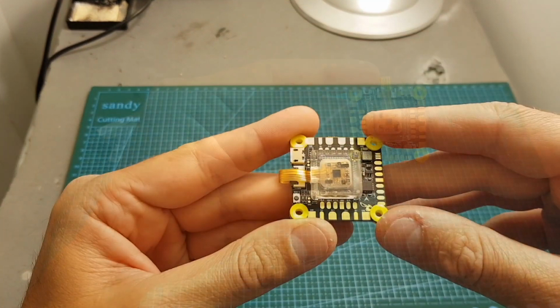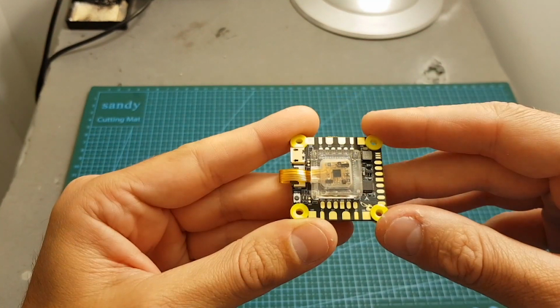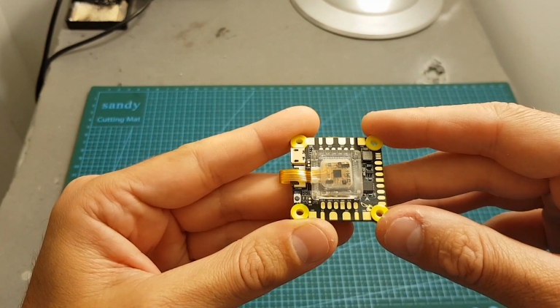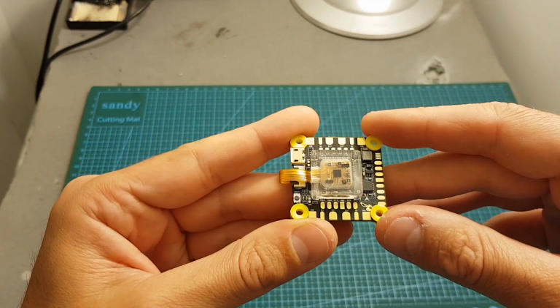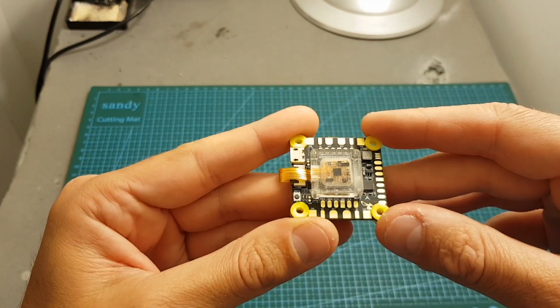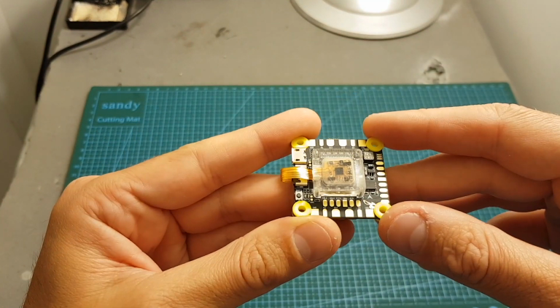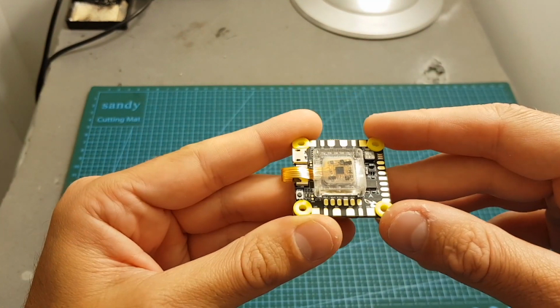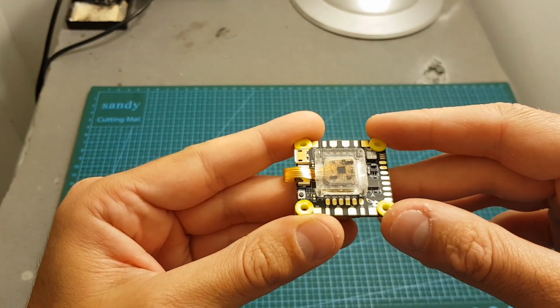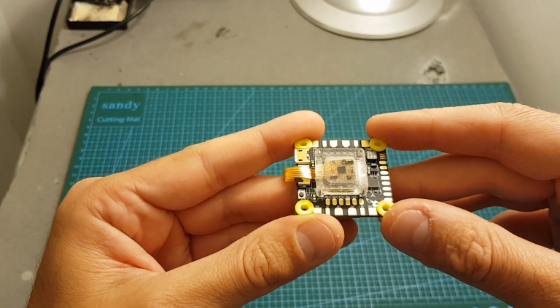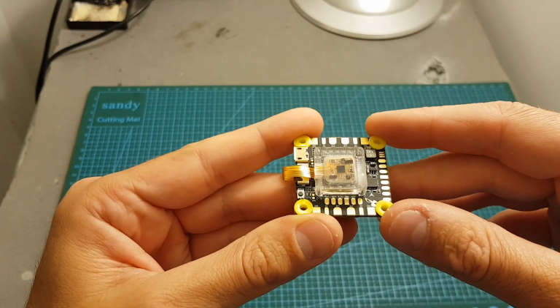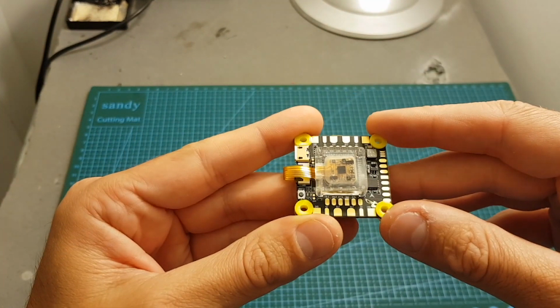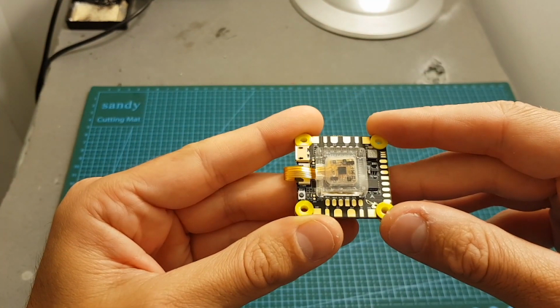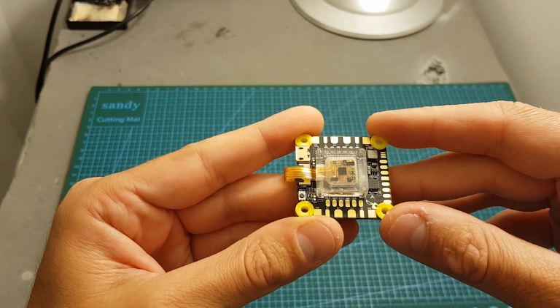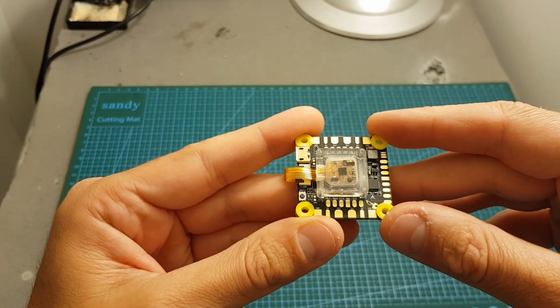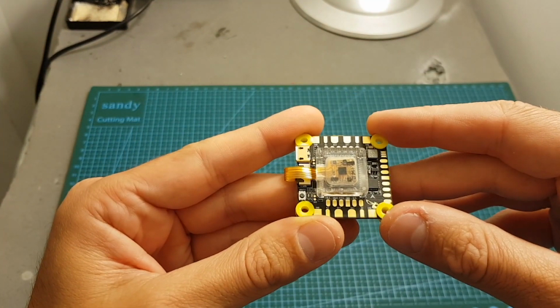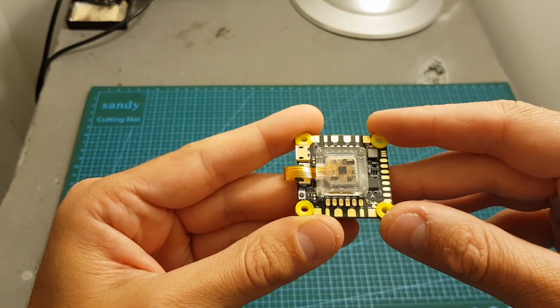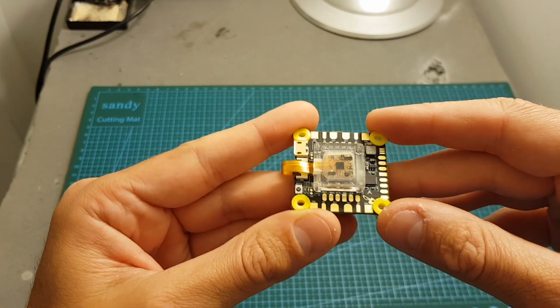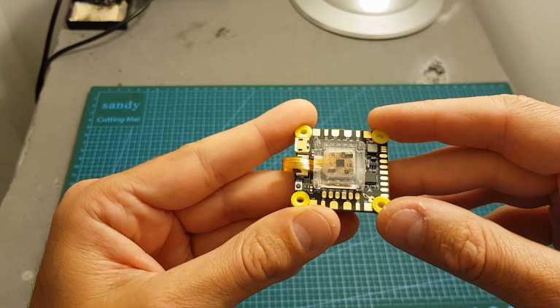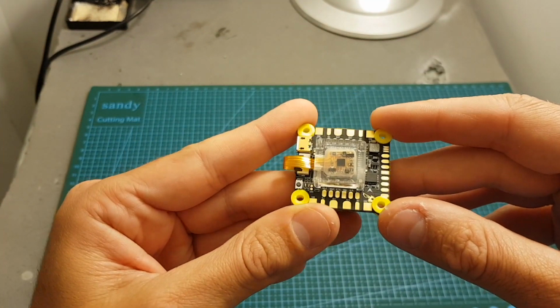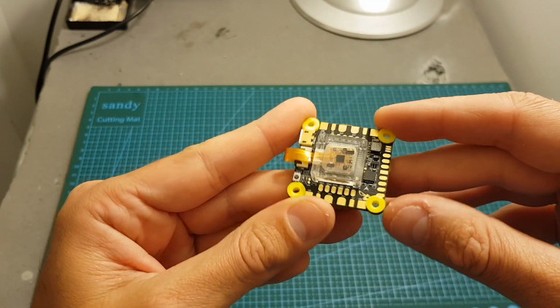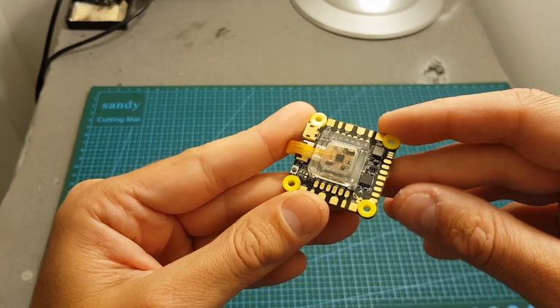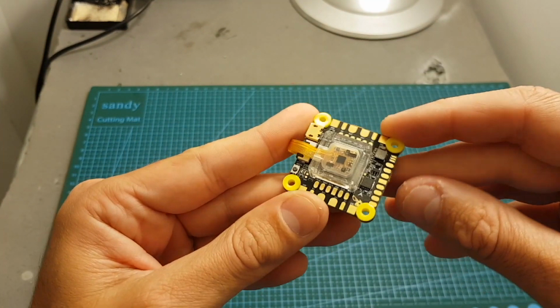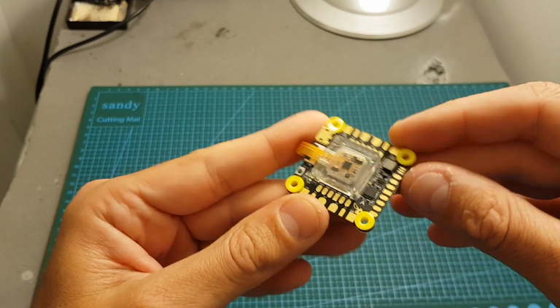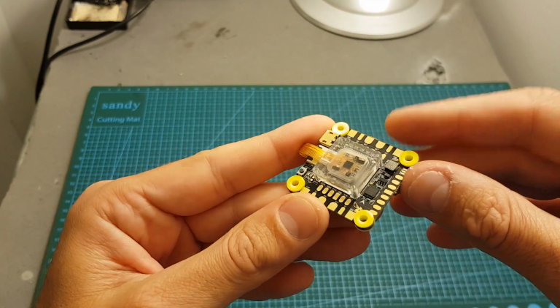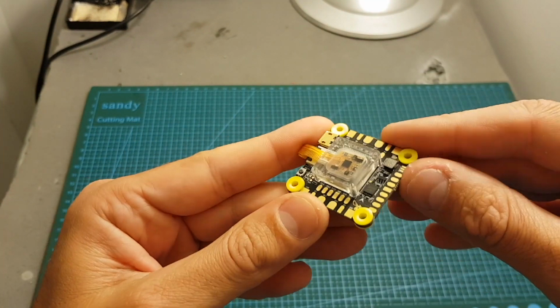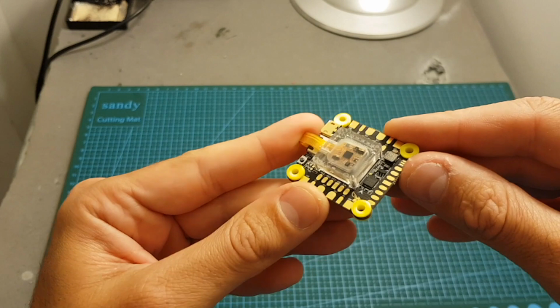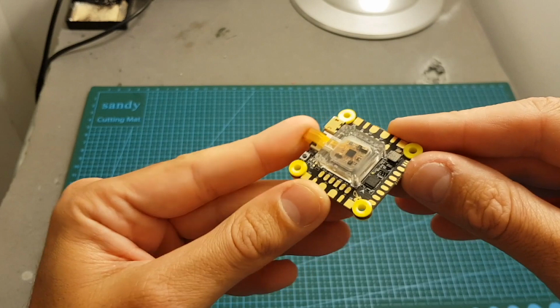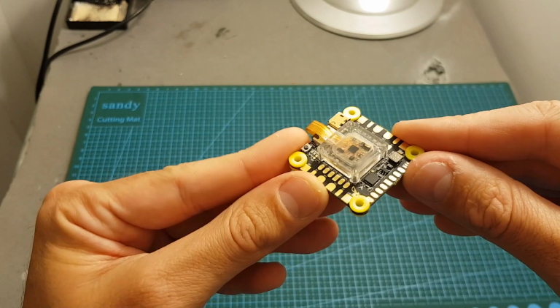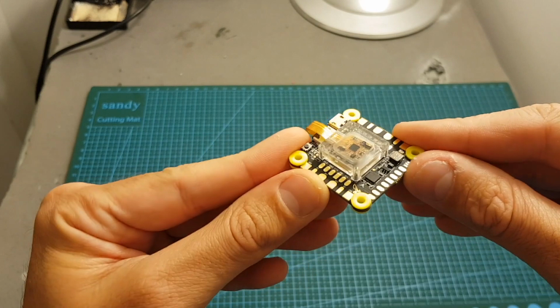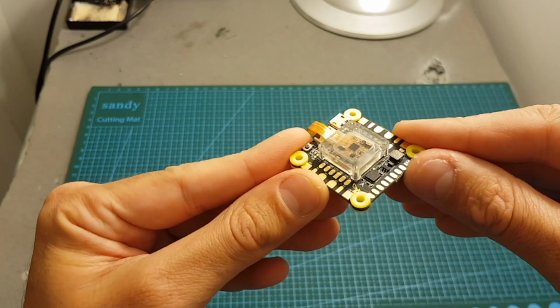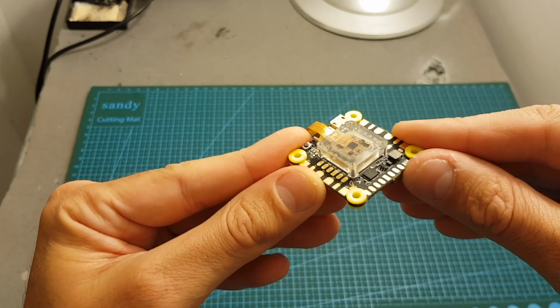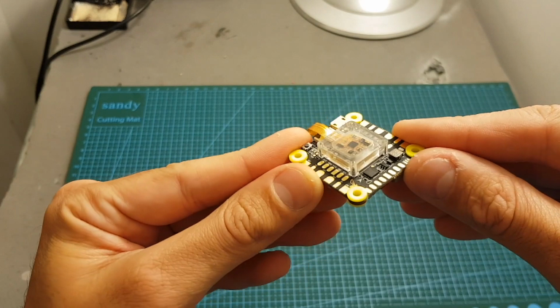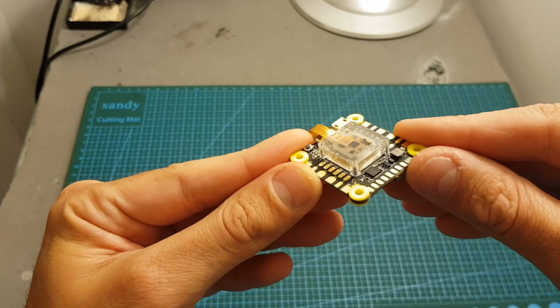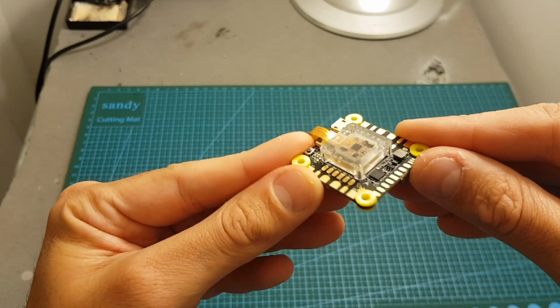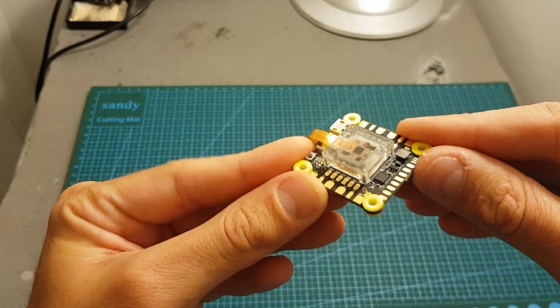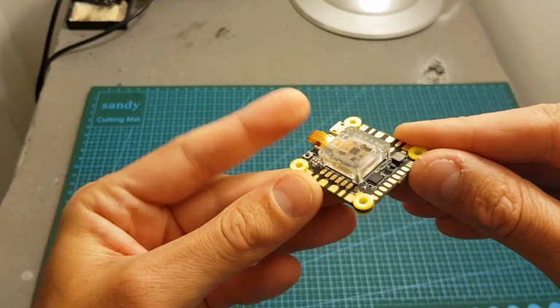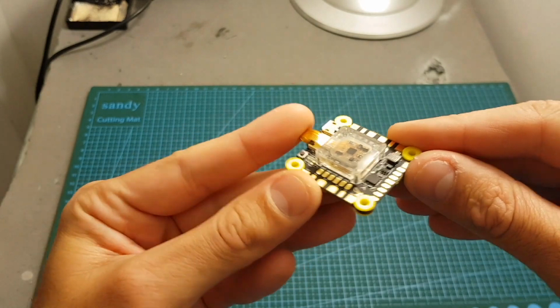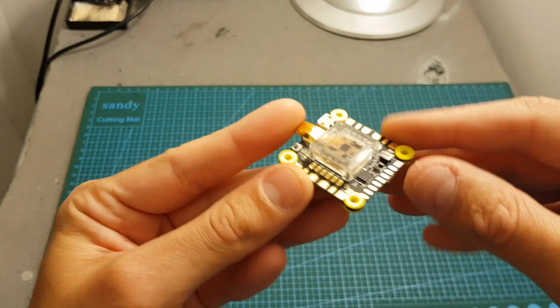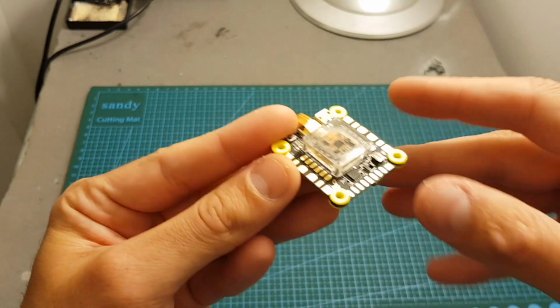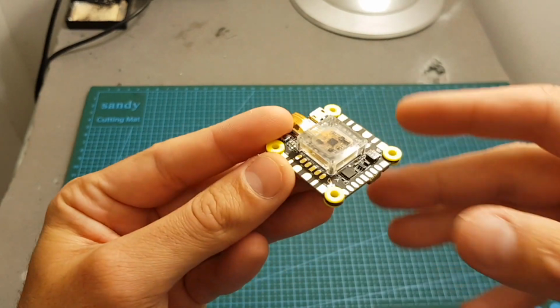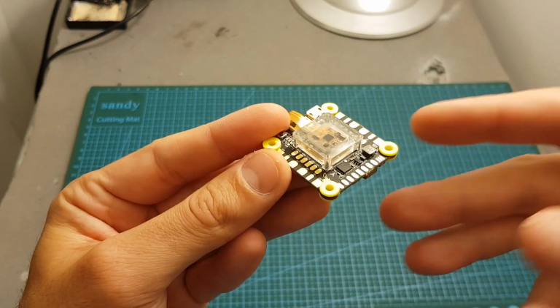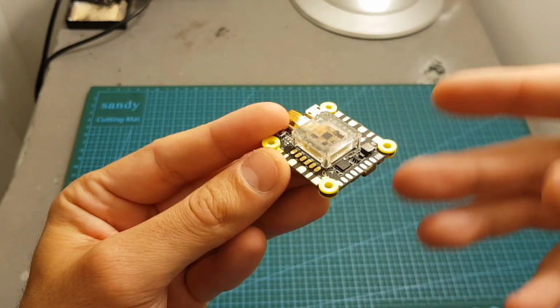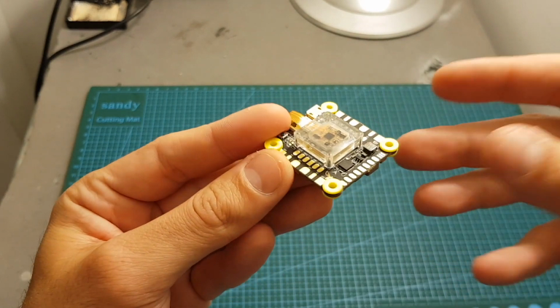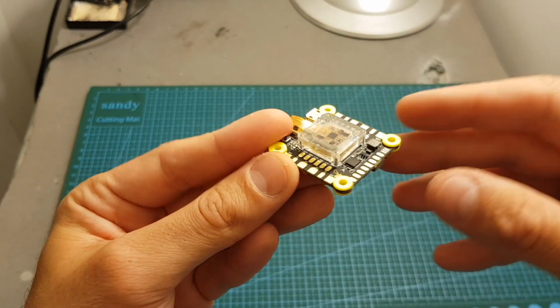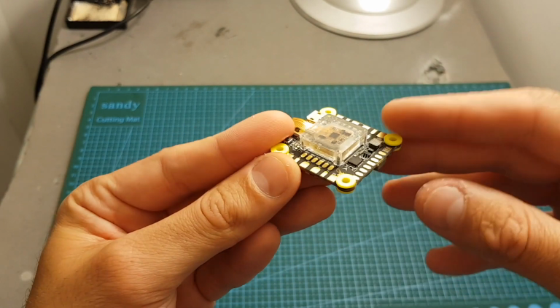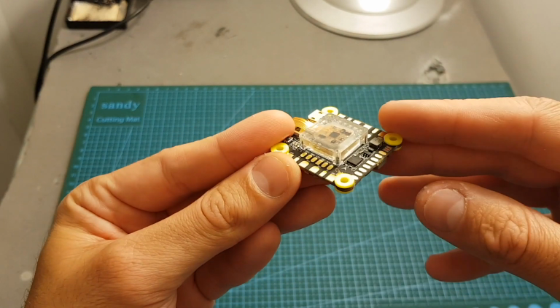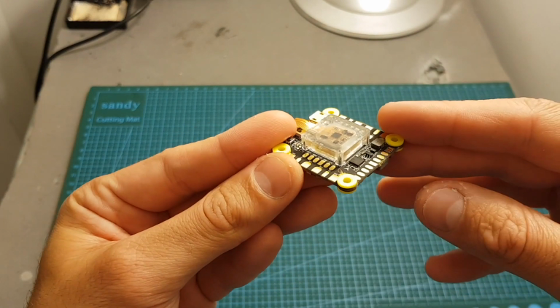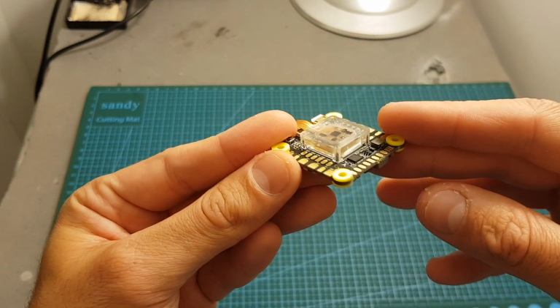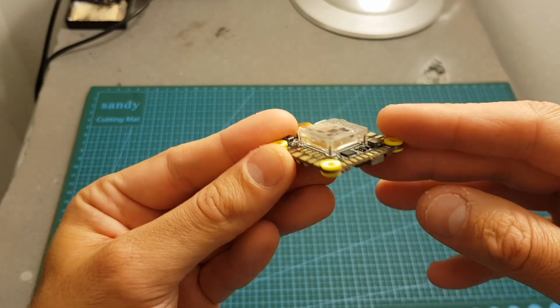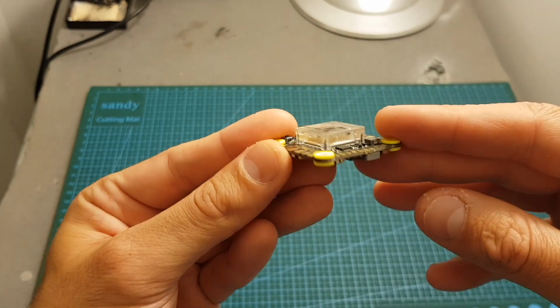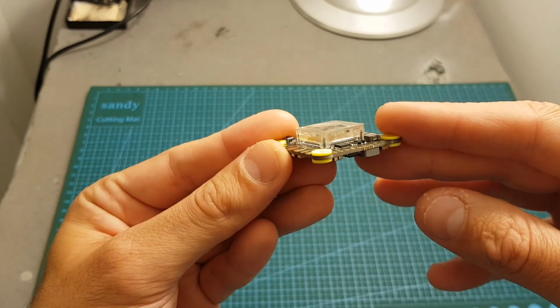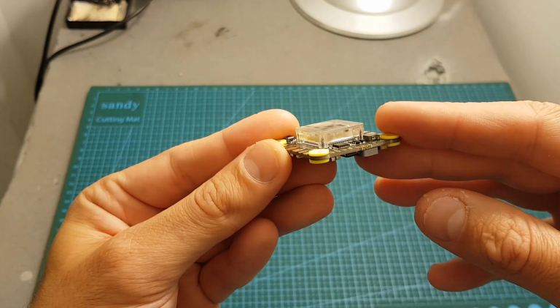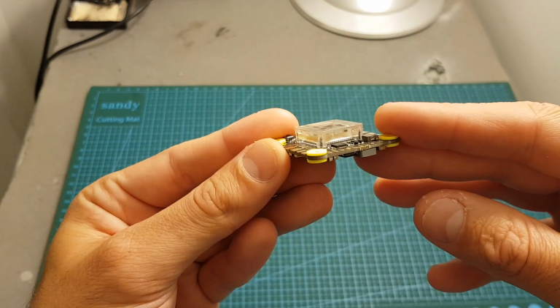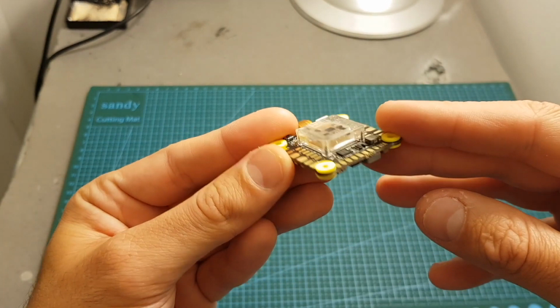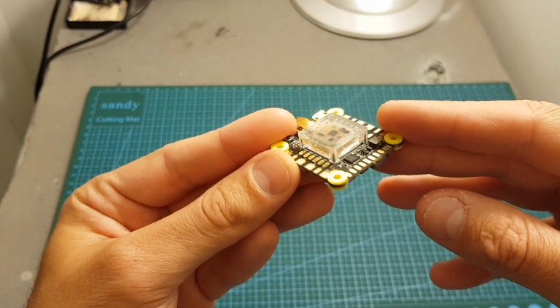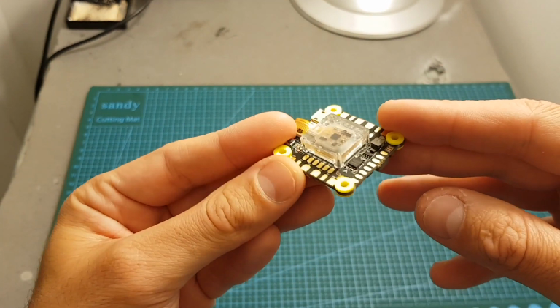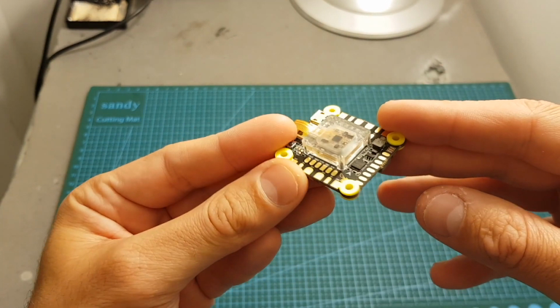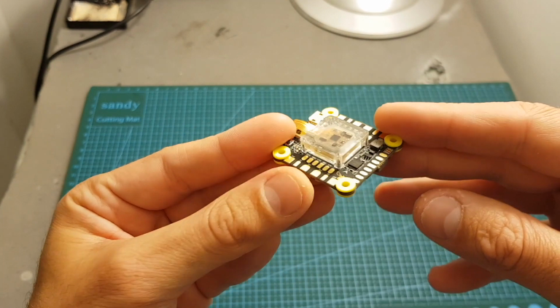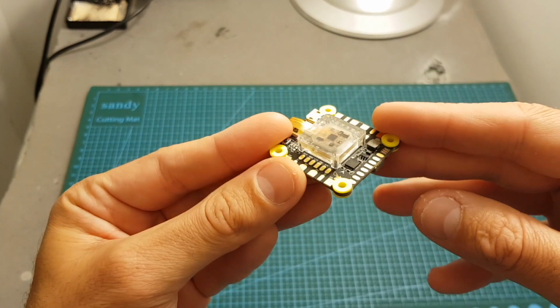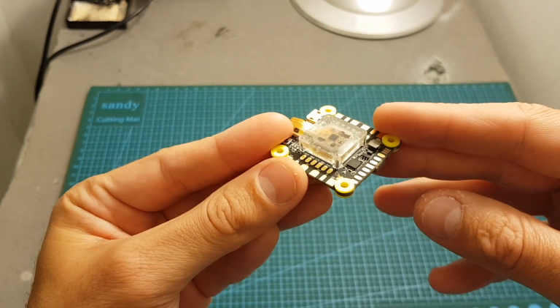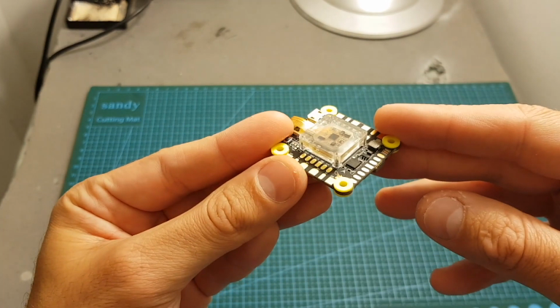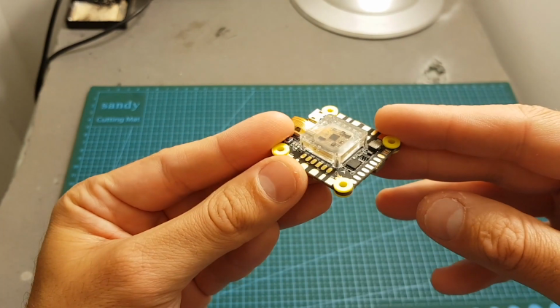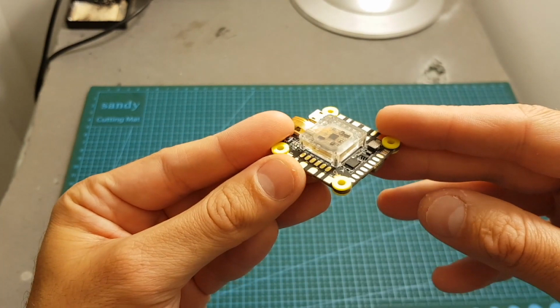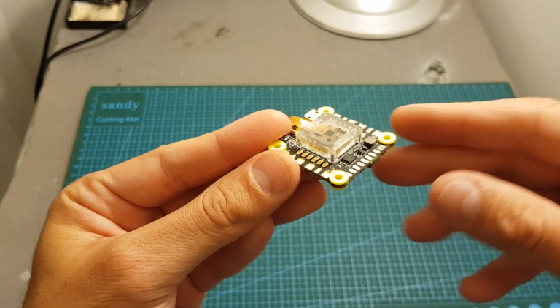This flight controller is priced at $60, so it's on the expensive side. Let's go over its features and see what it has to offer.